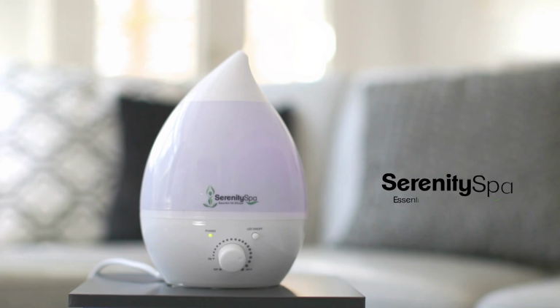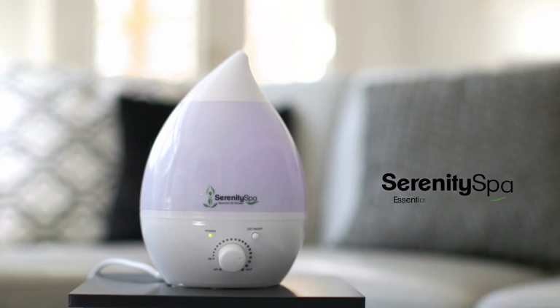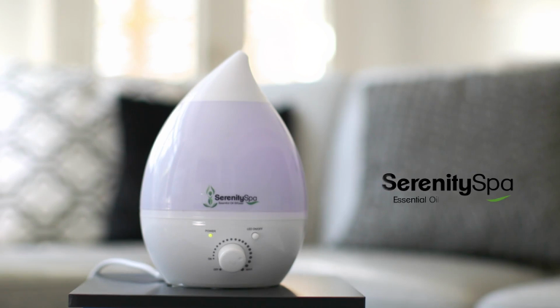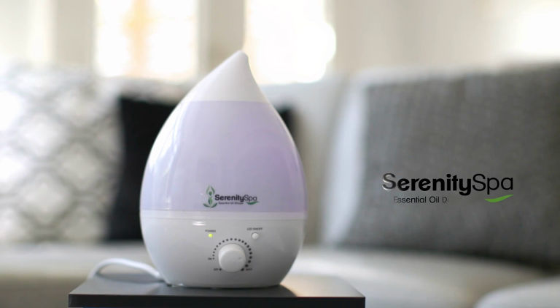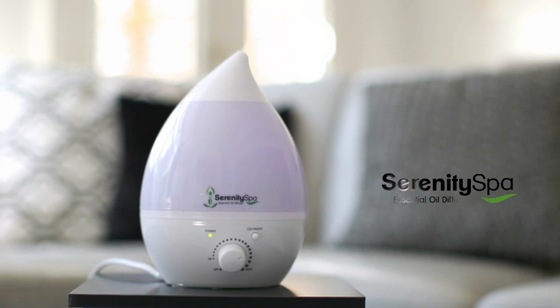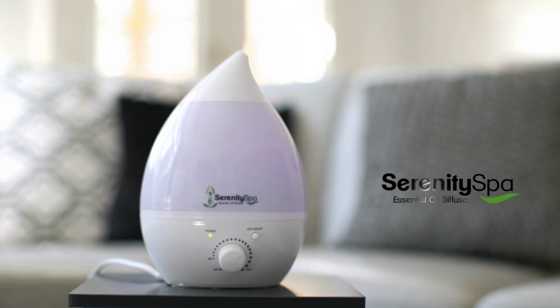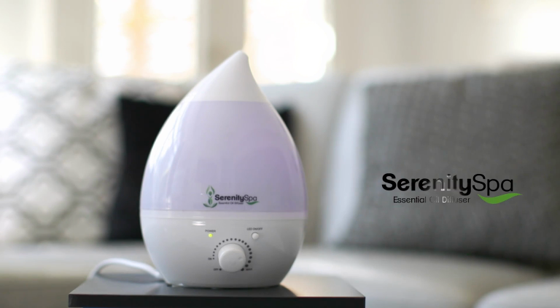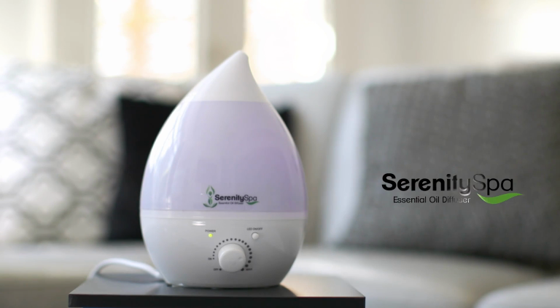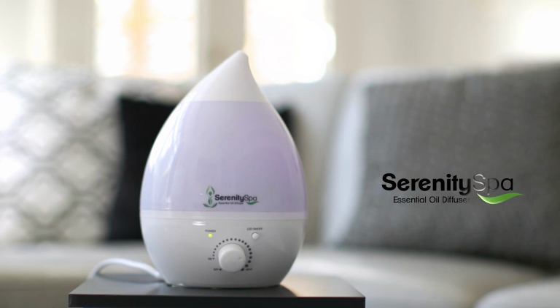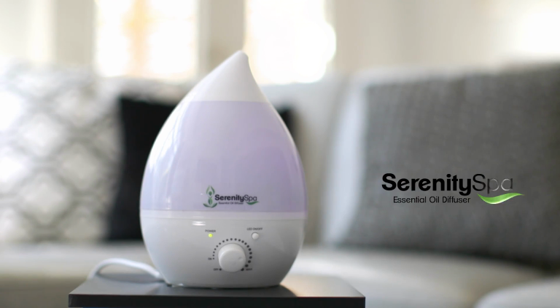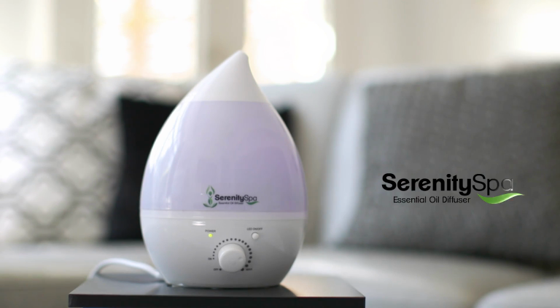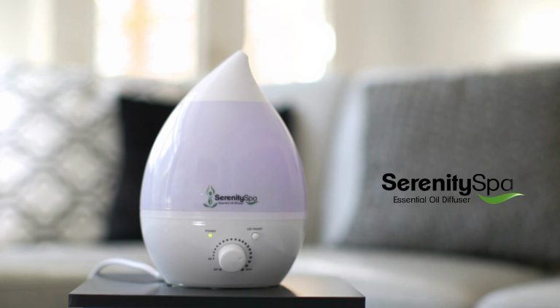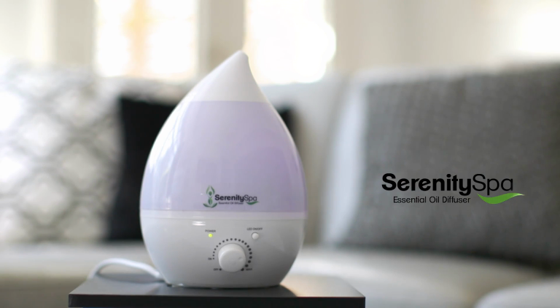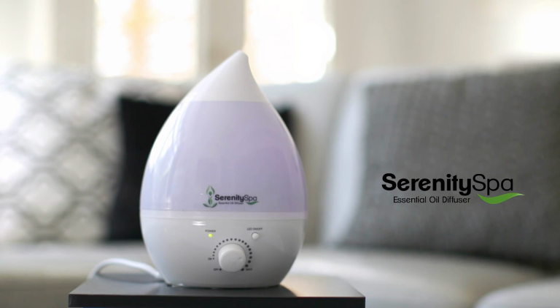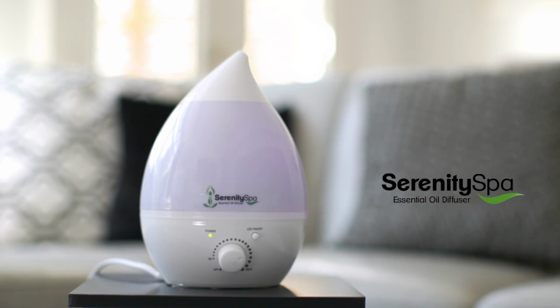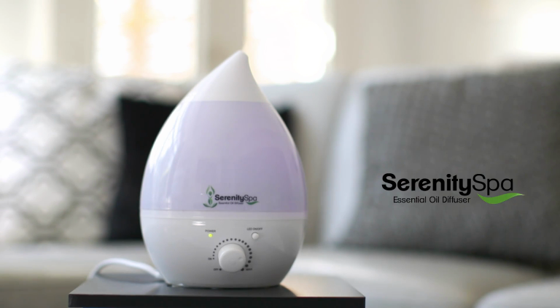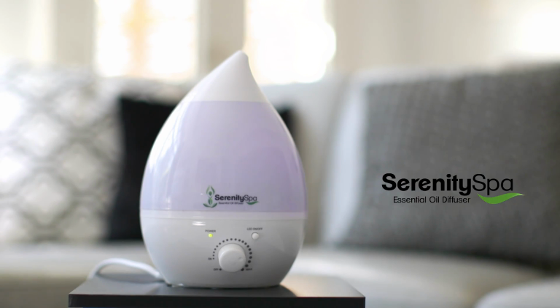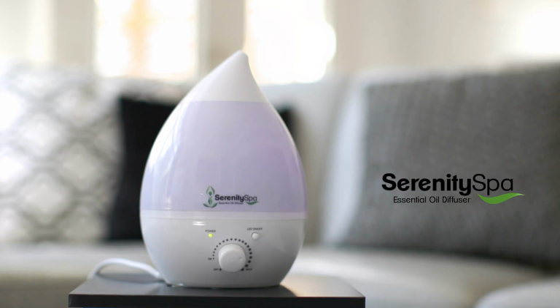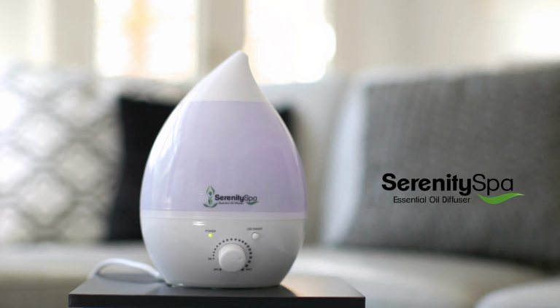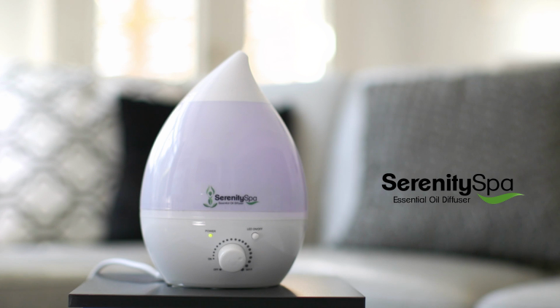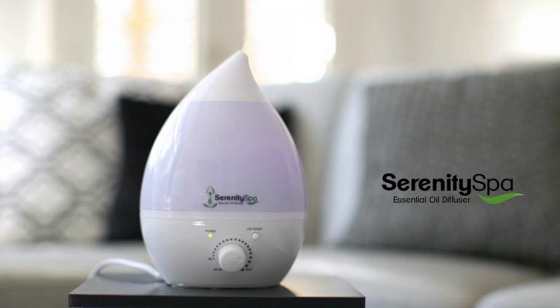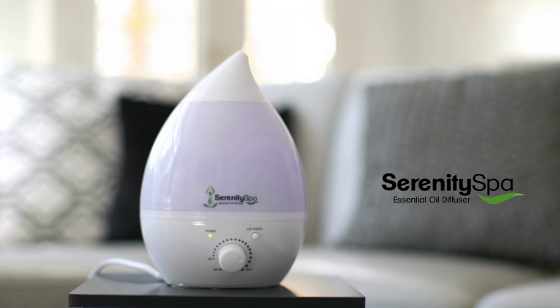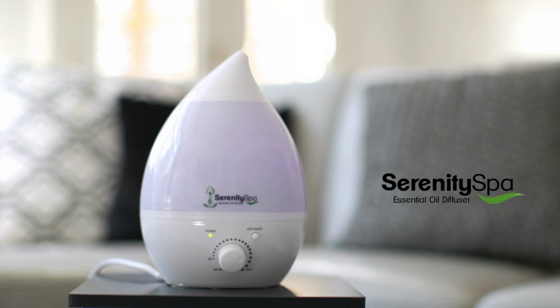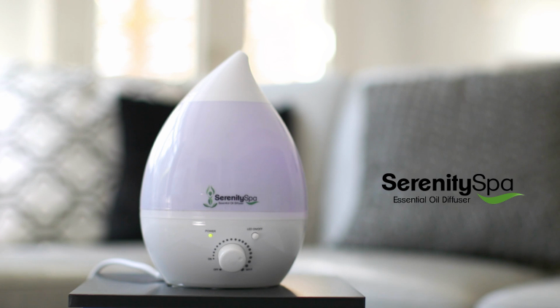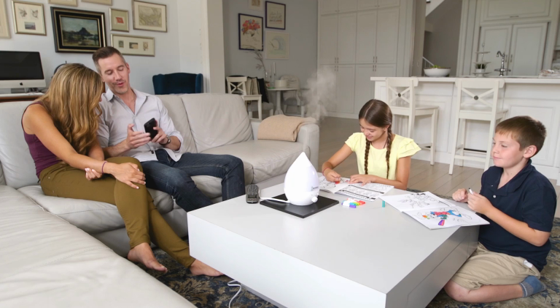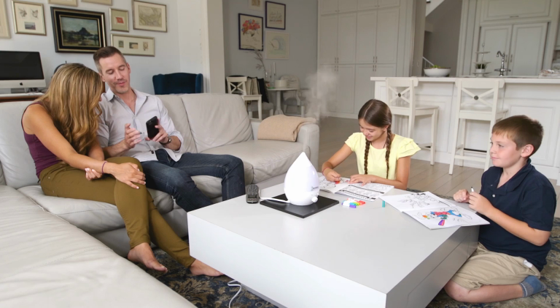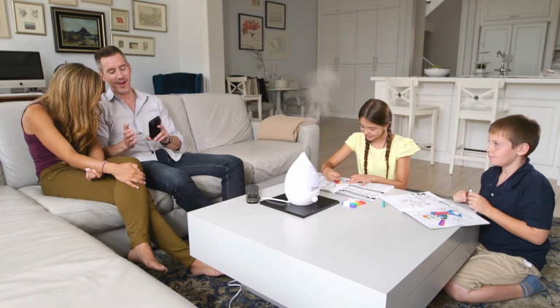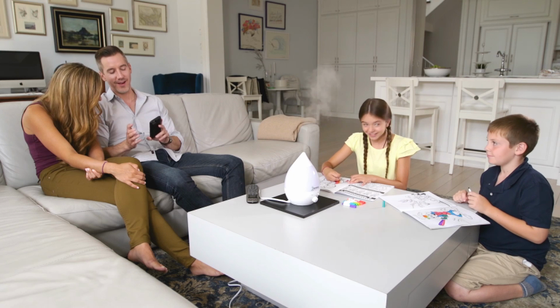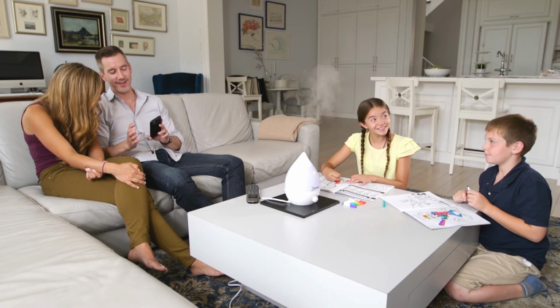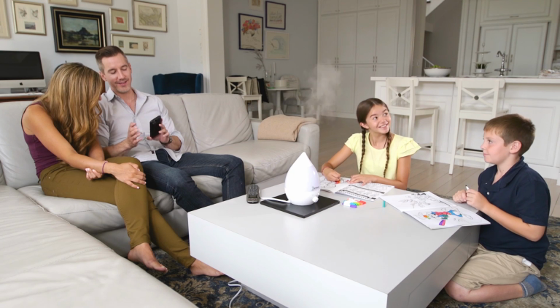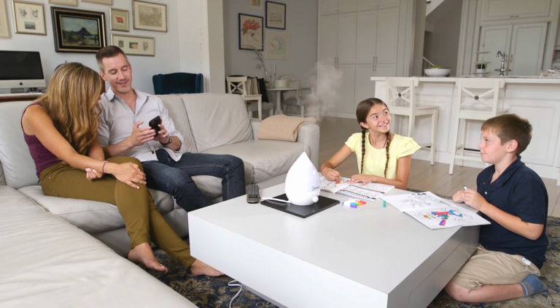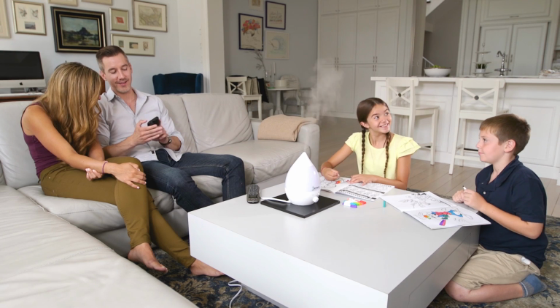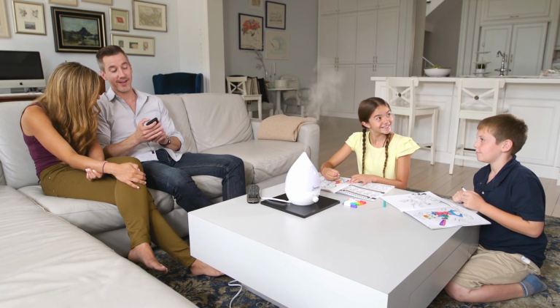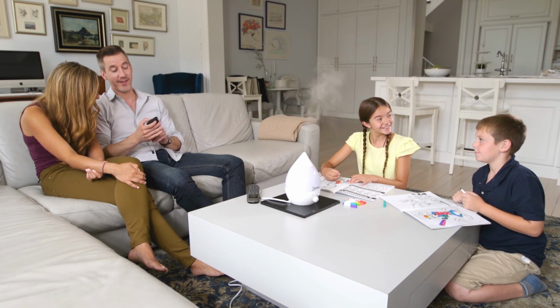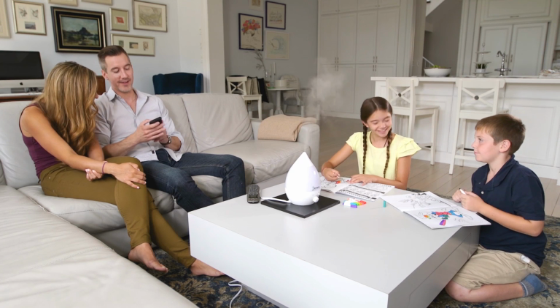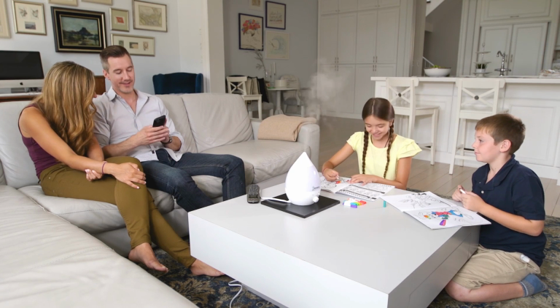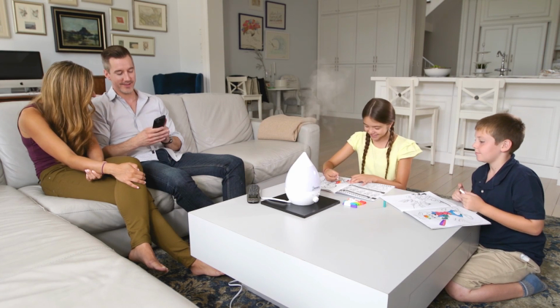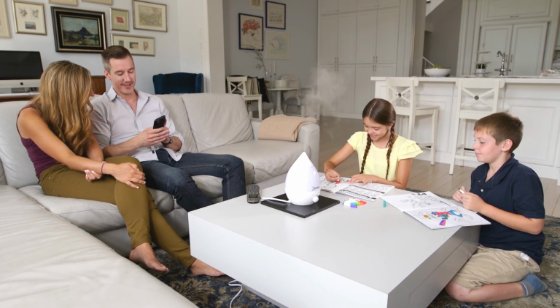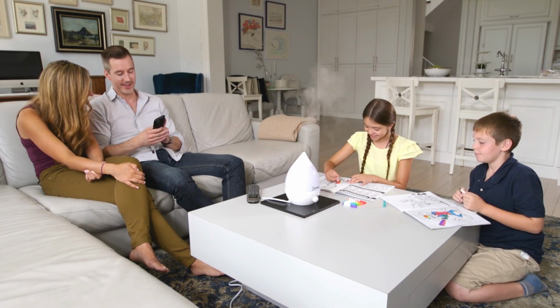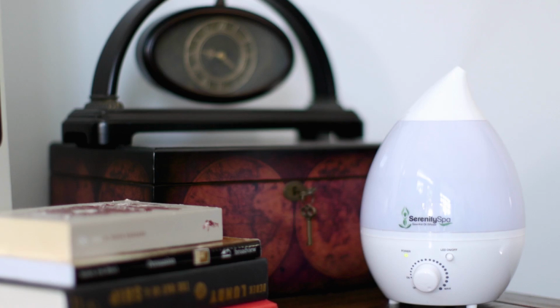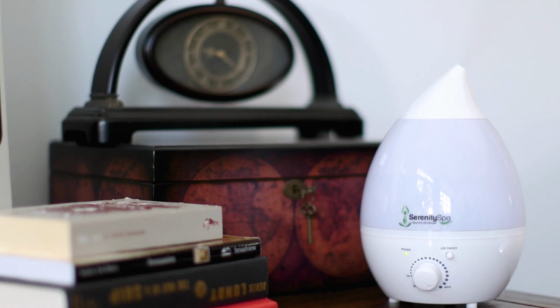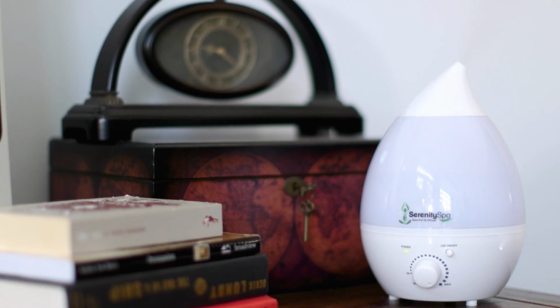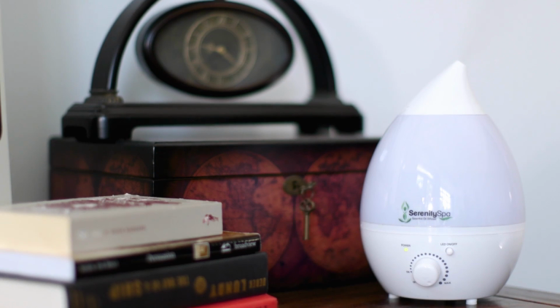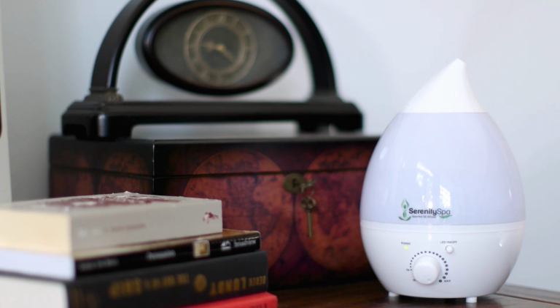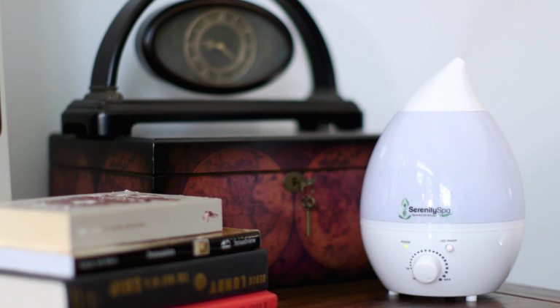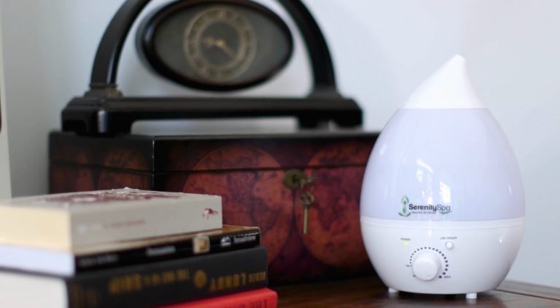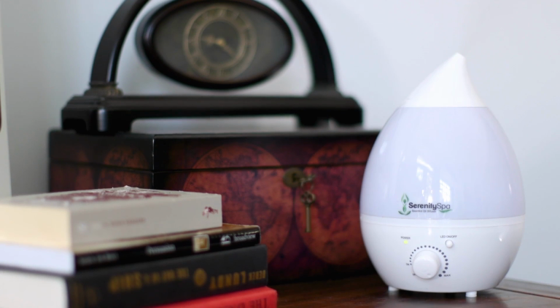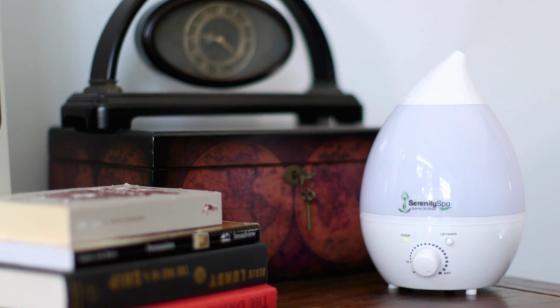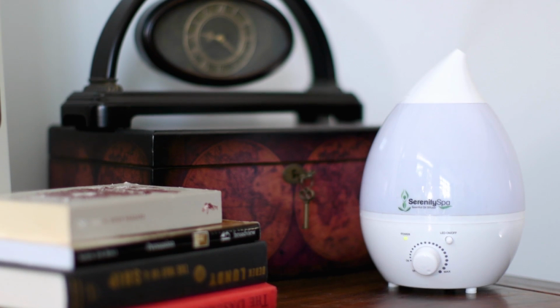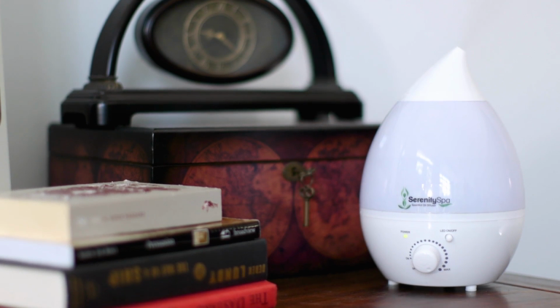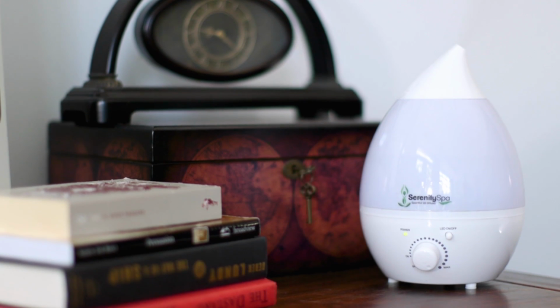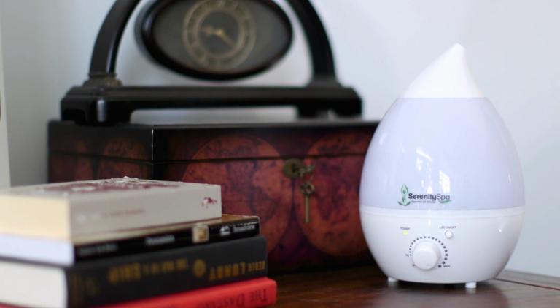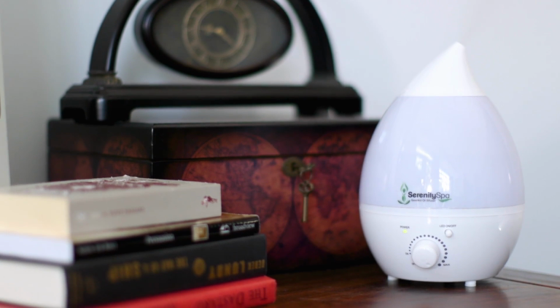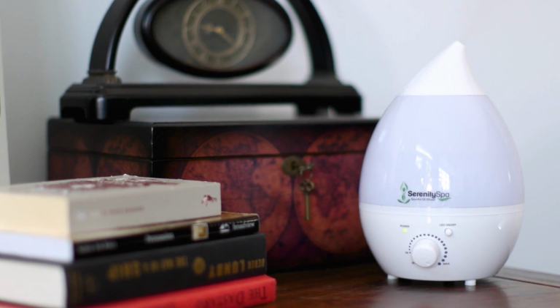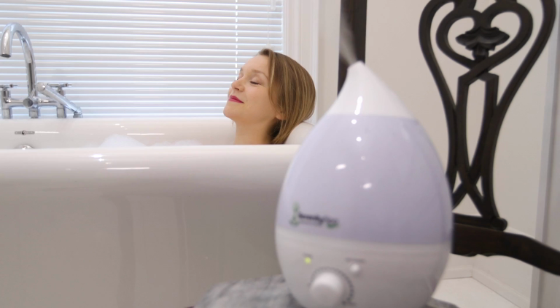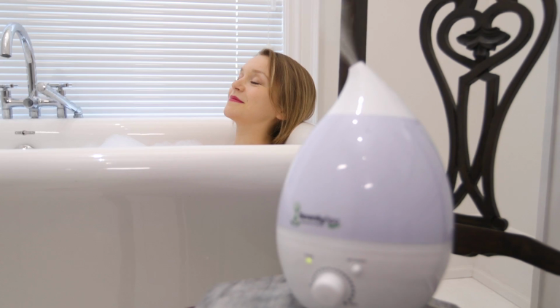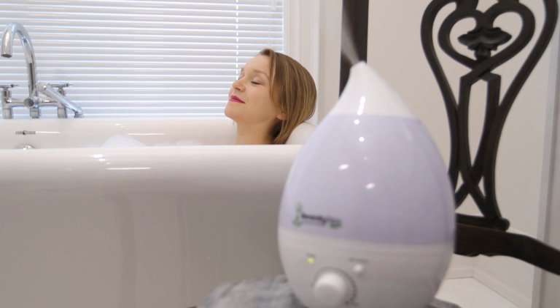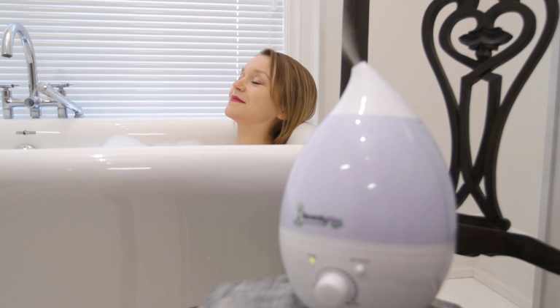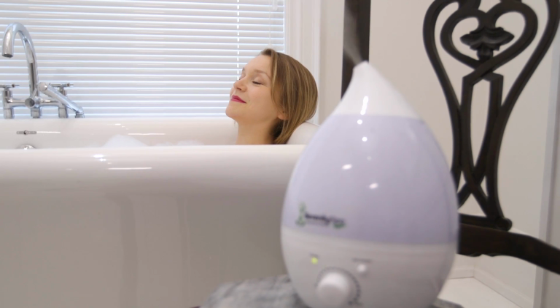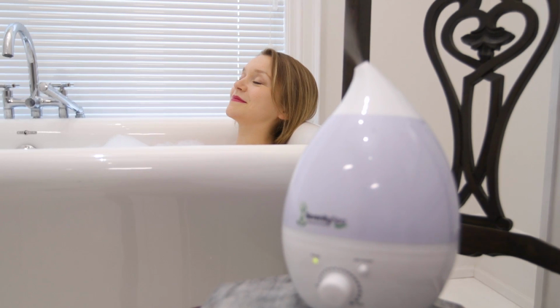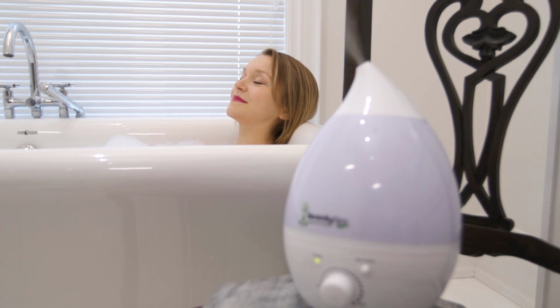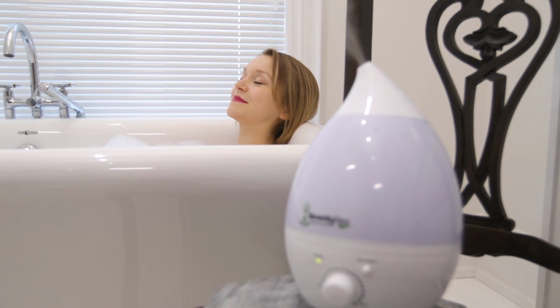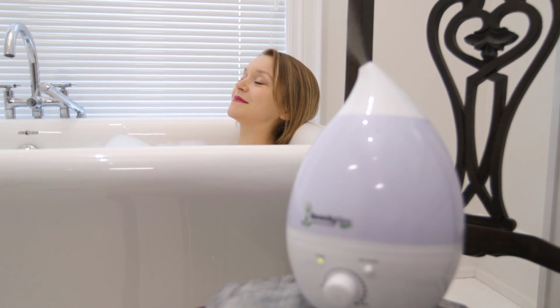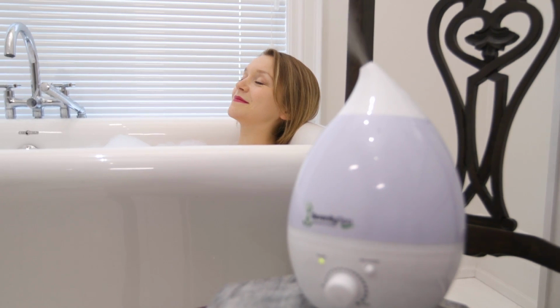Introducing the Serenity Spa. Now you can transform your home or workspace into your very own personal oasis.